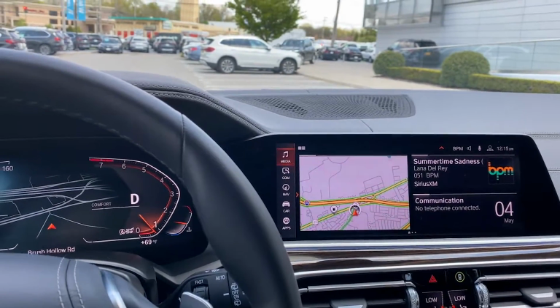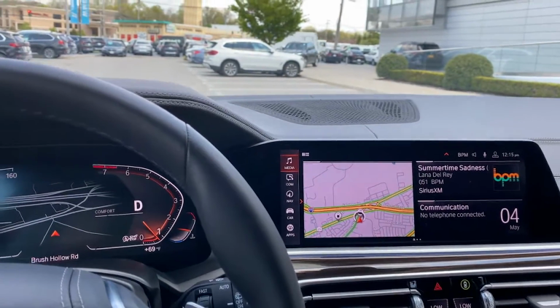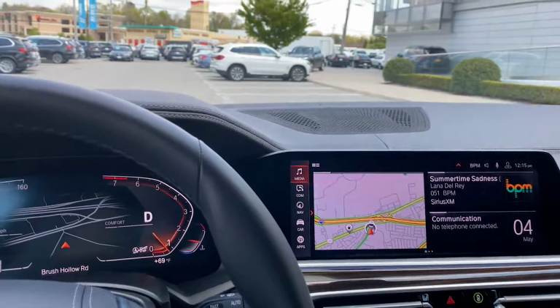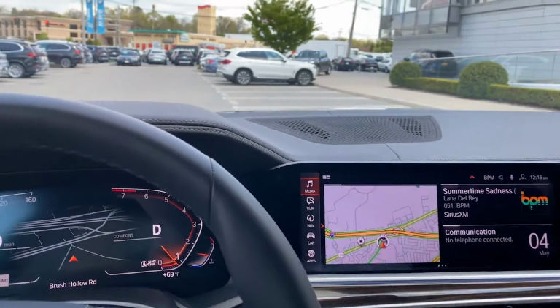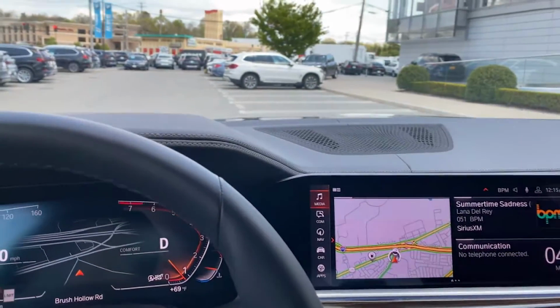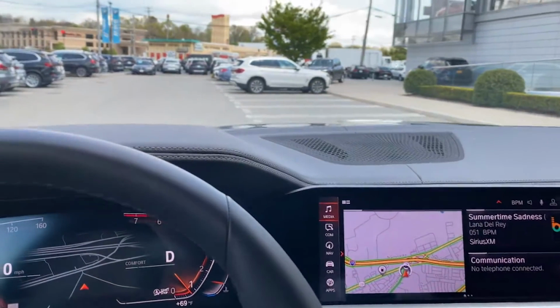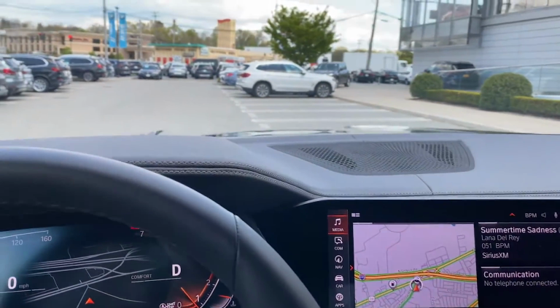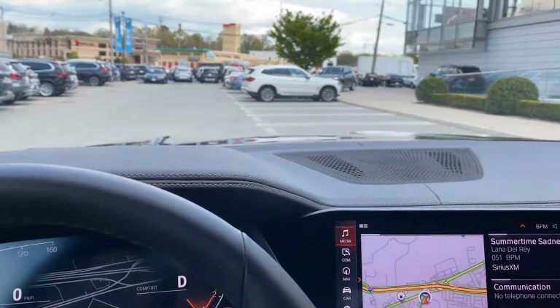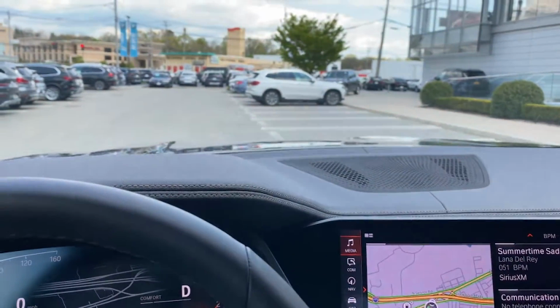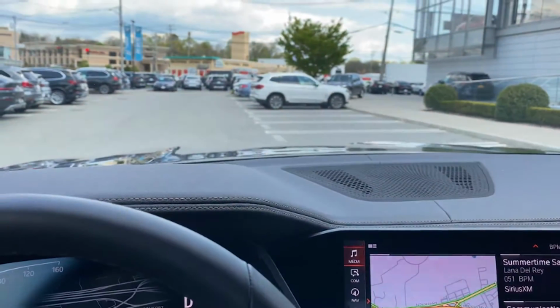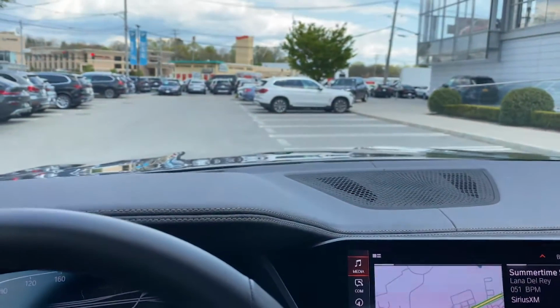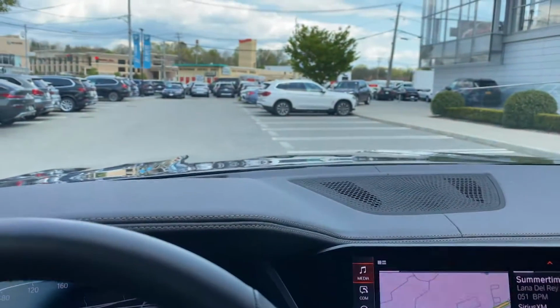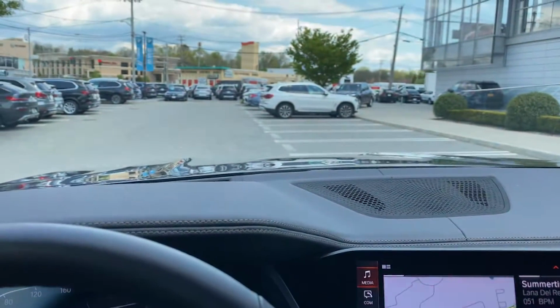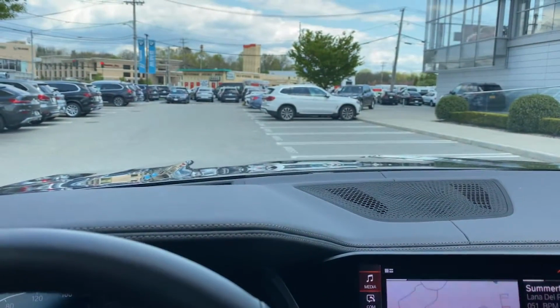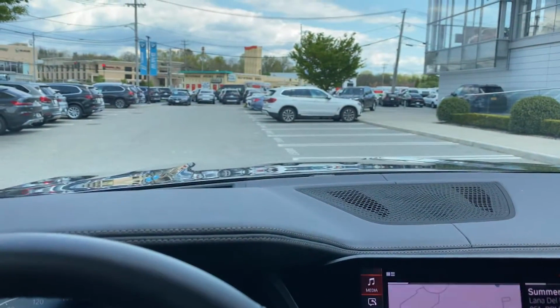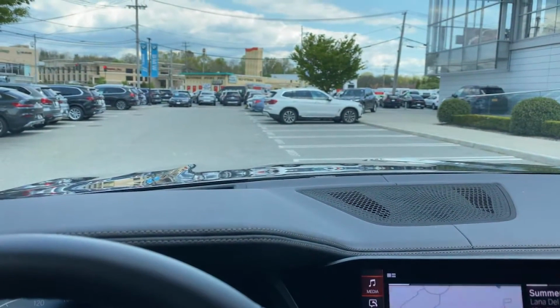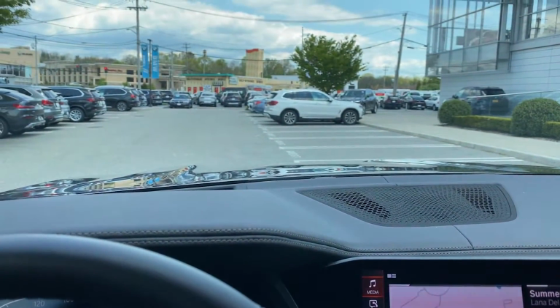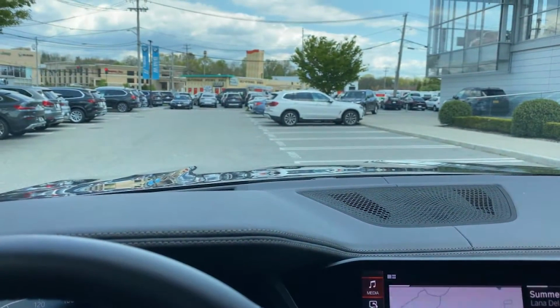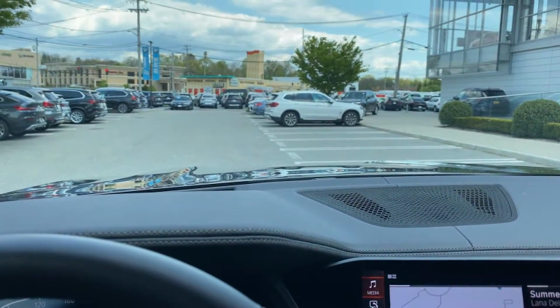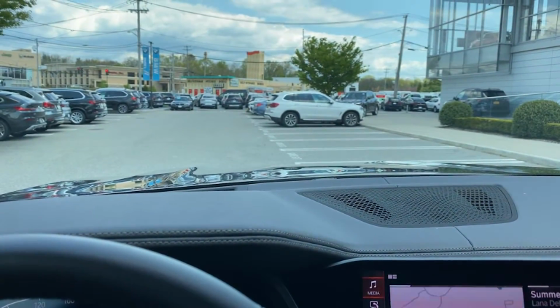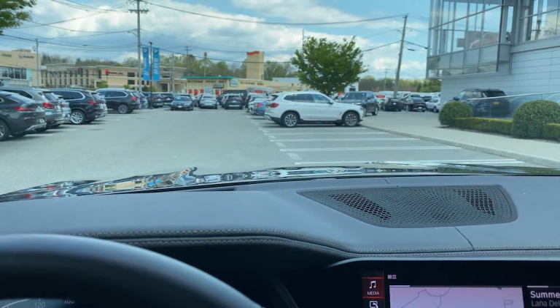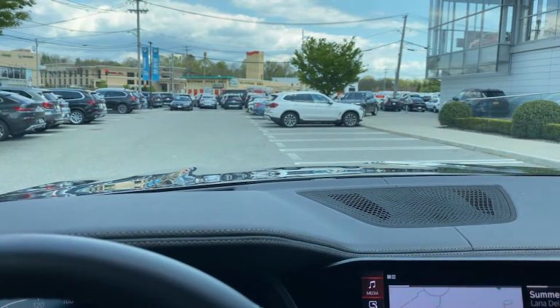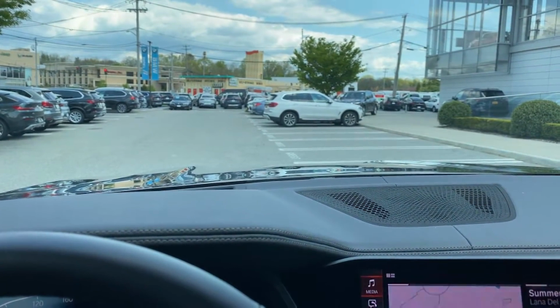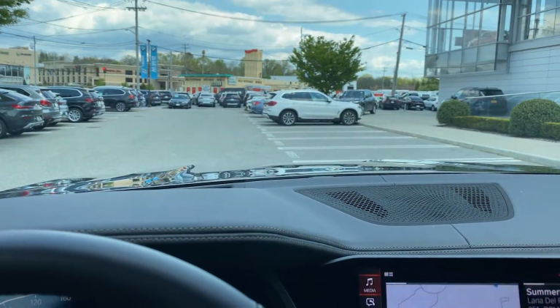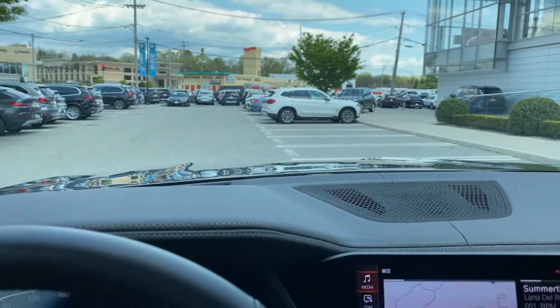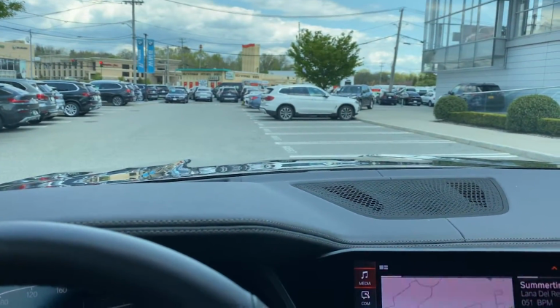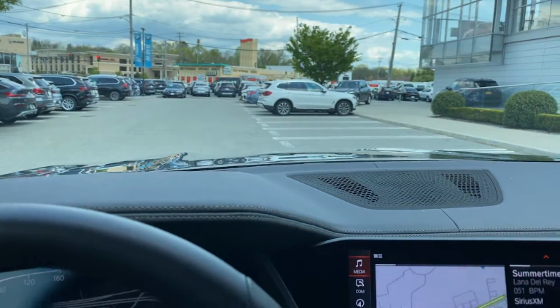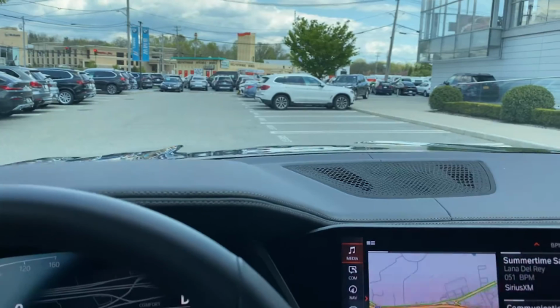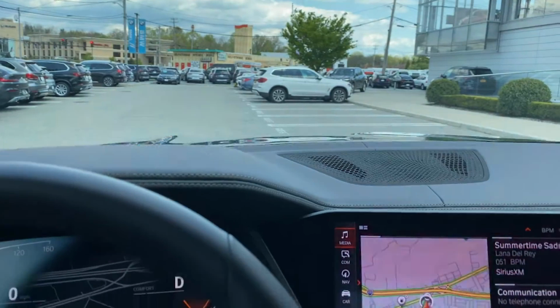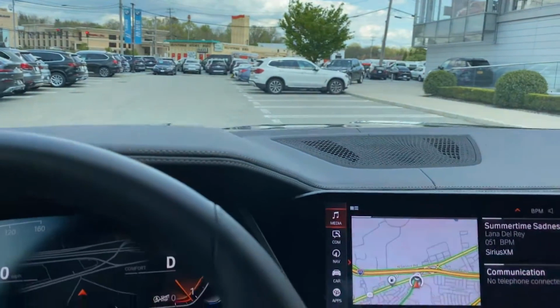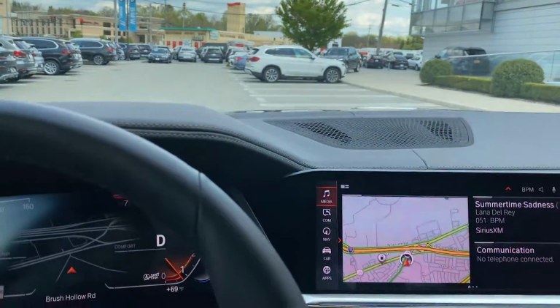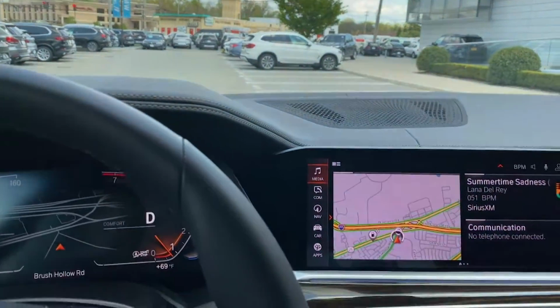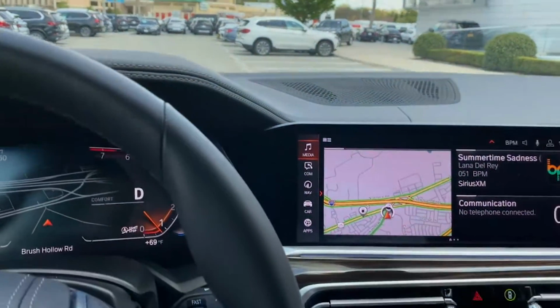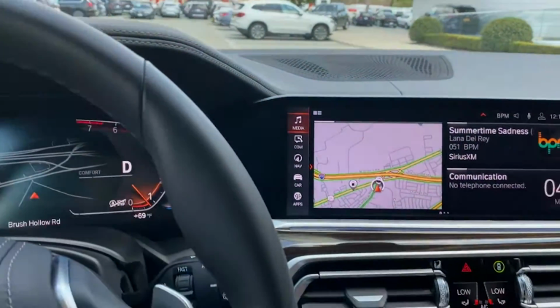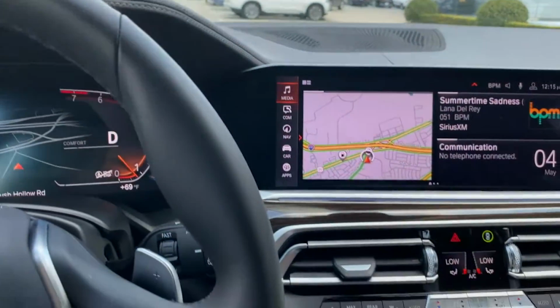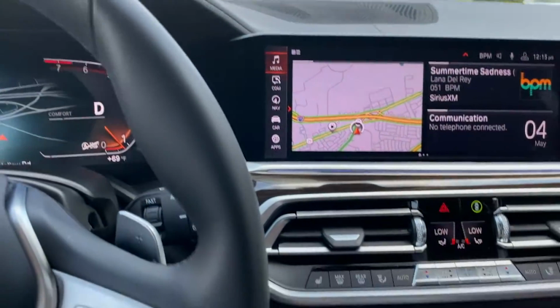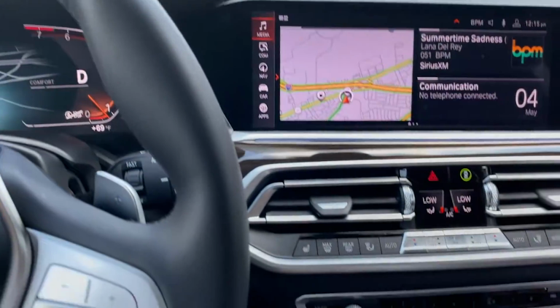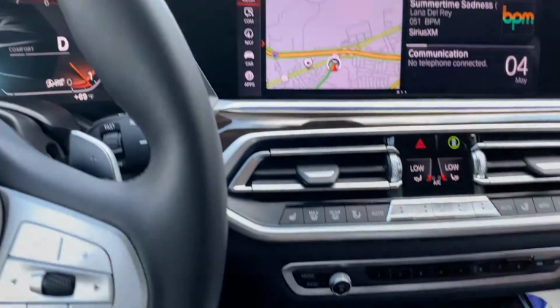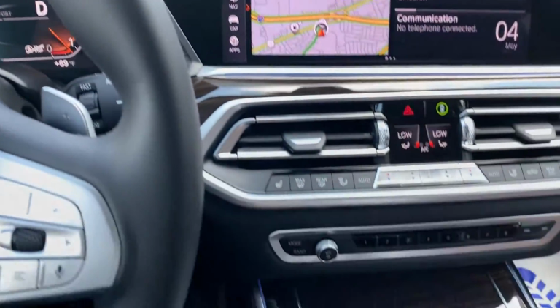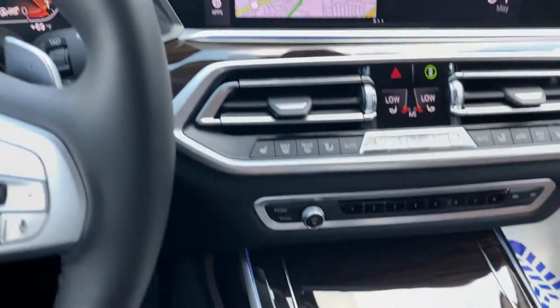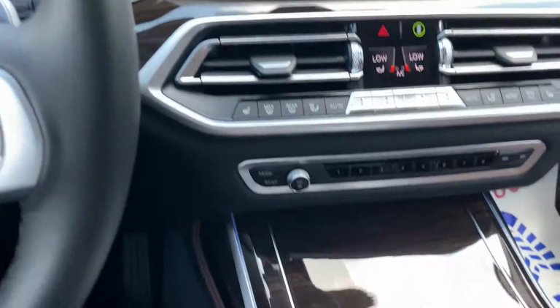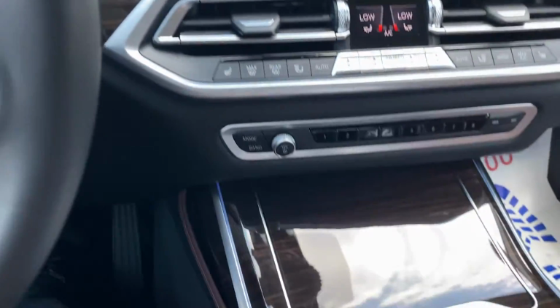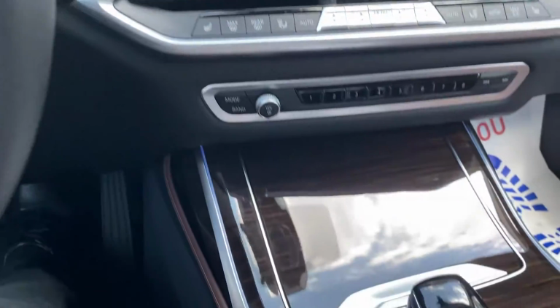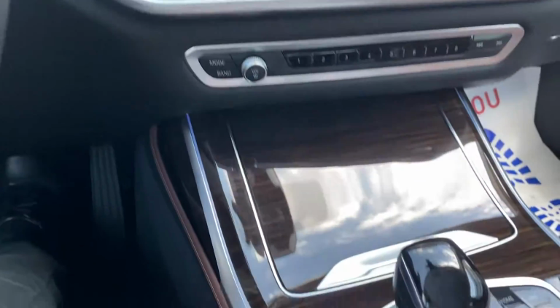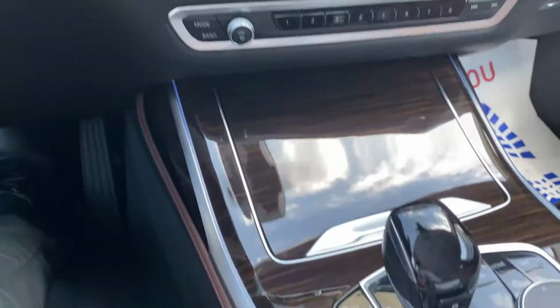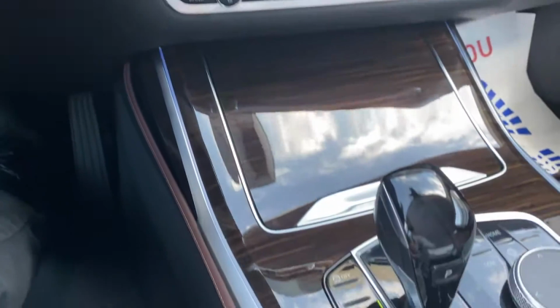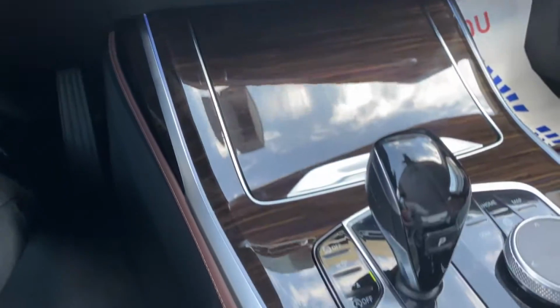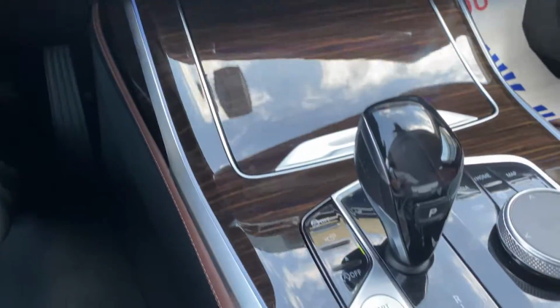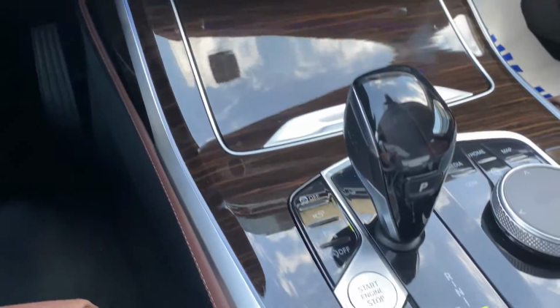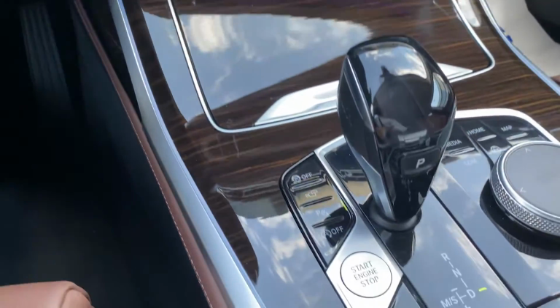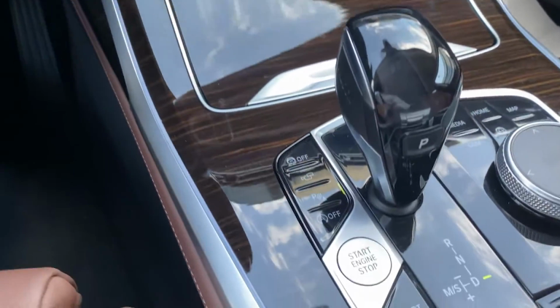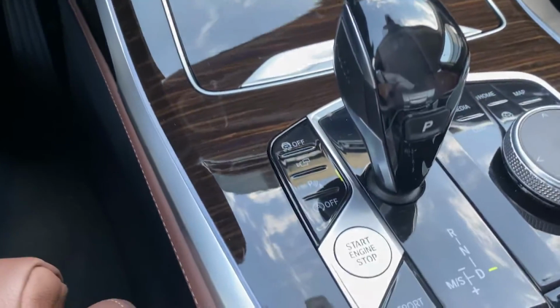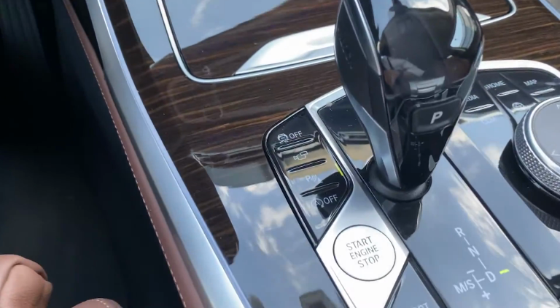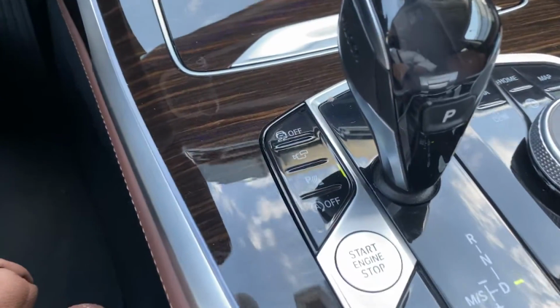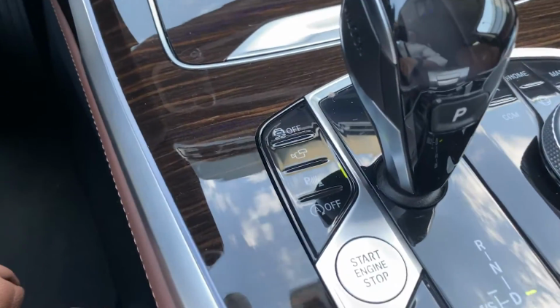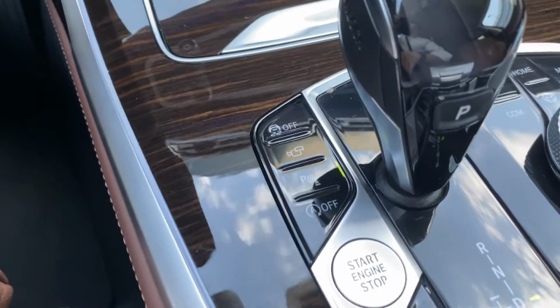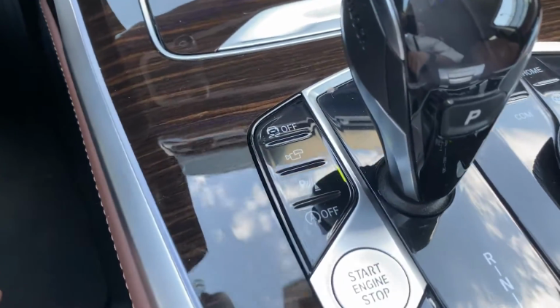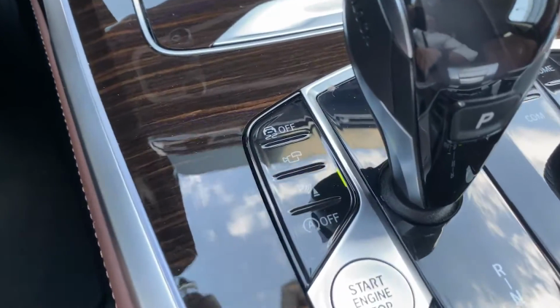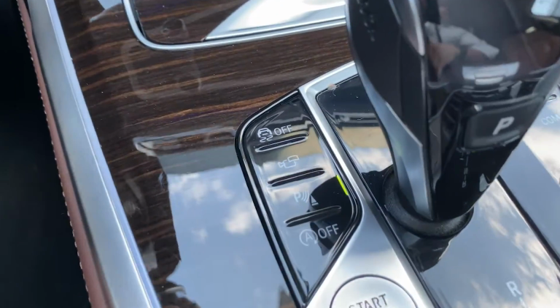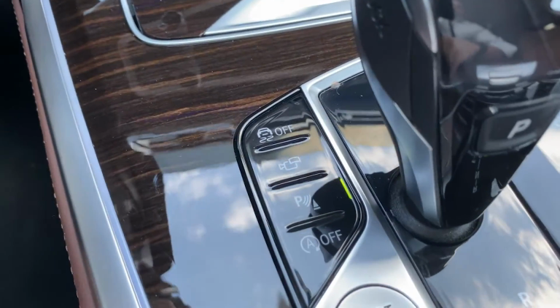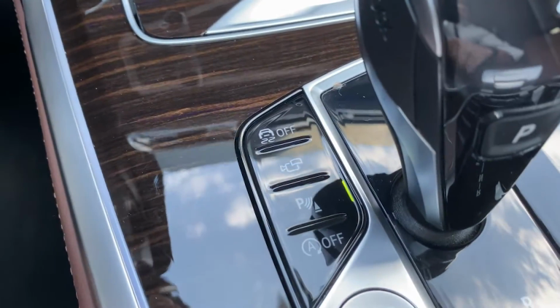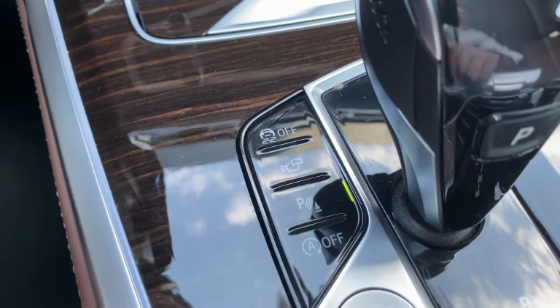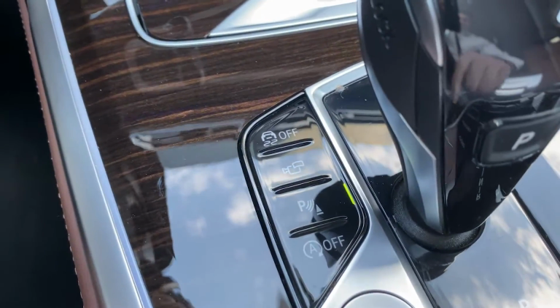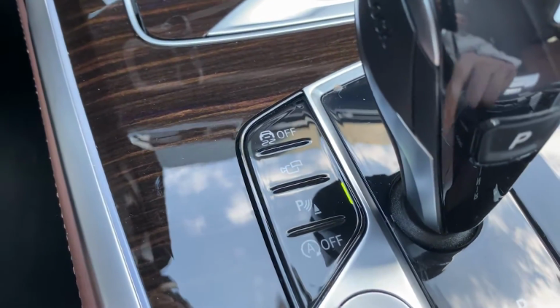When you enter the parking lot where you'd like to use this function, press this button with the P.